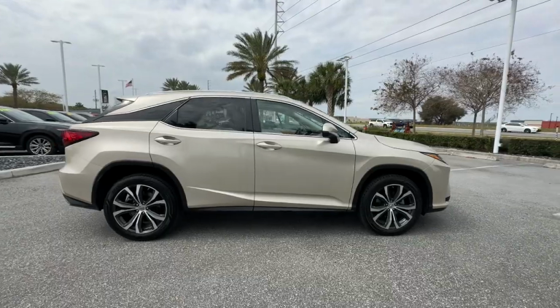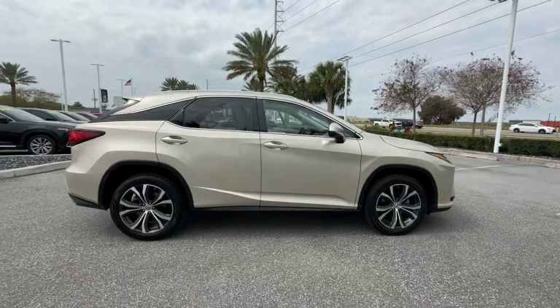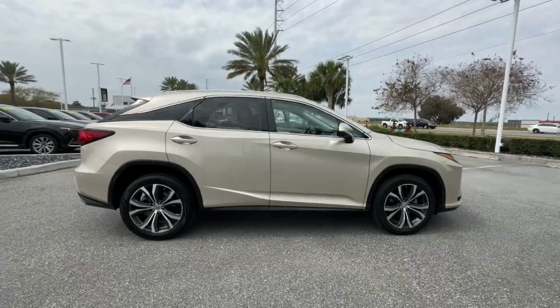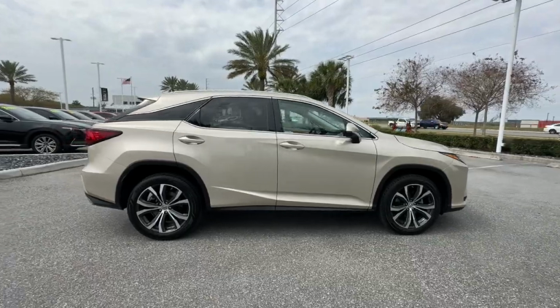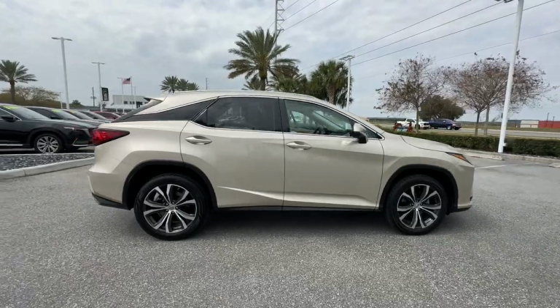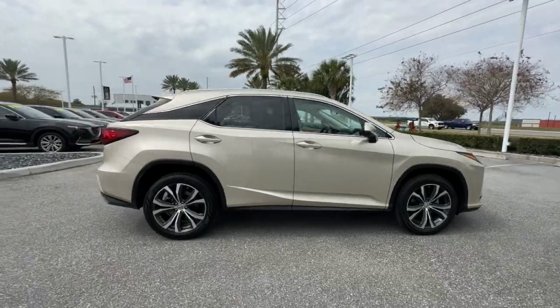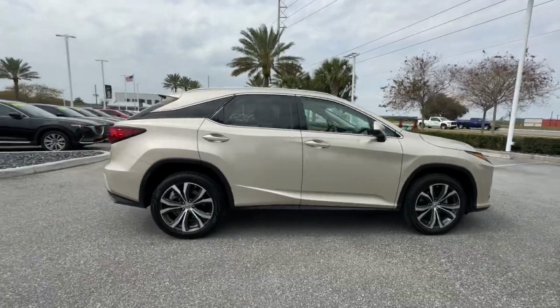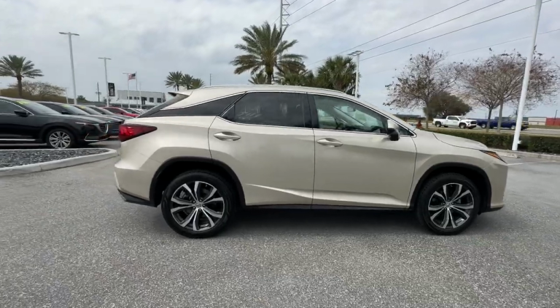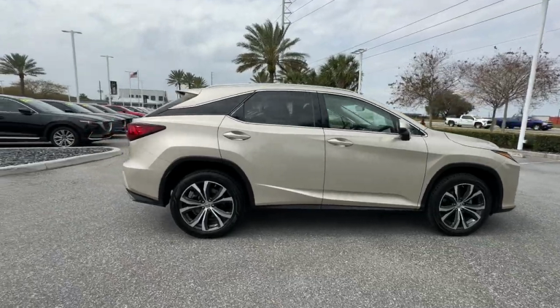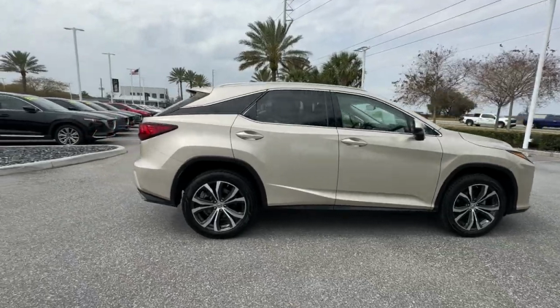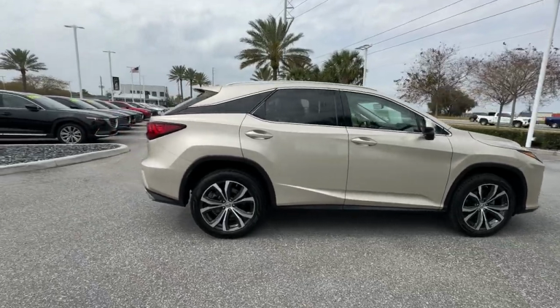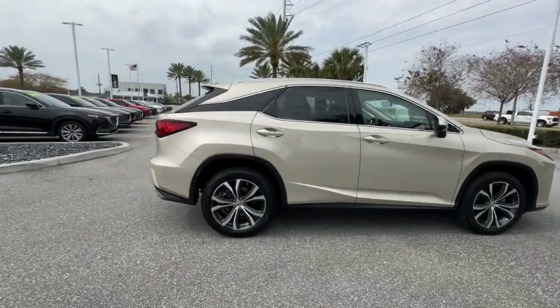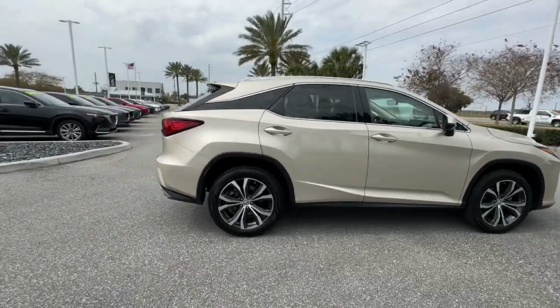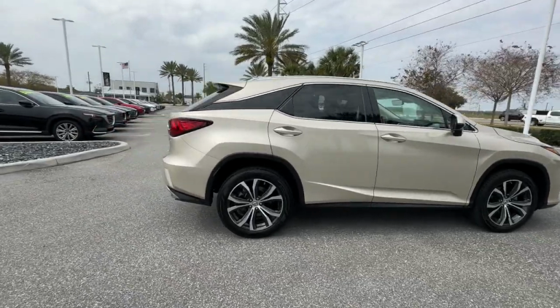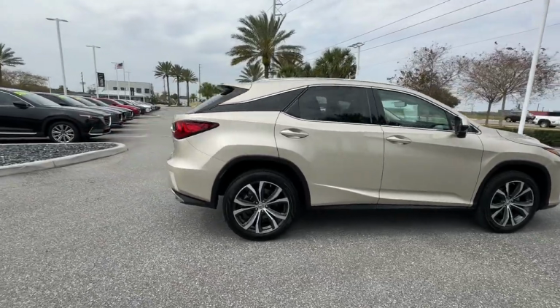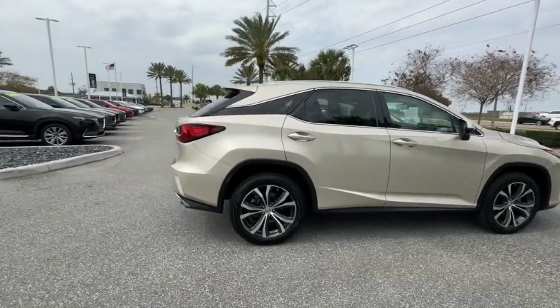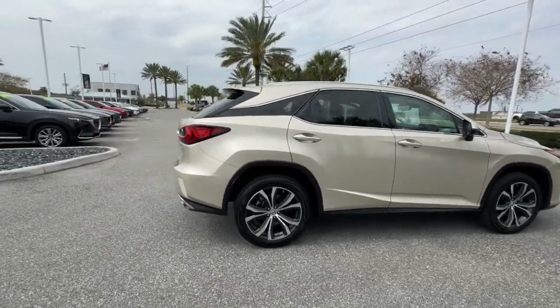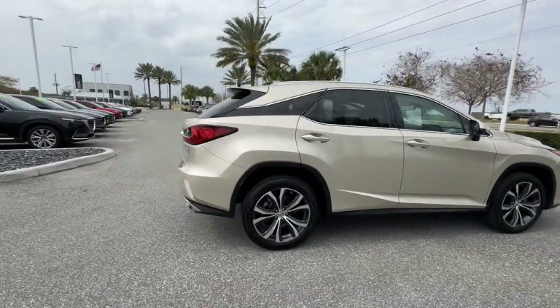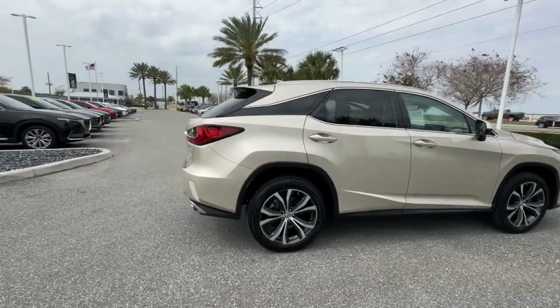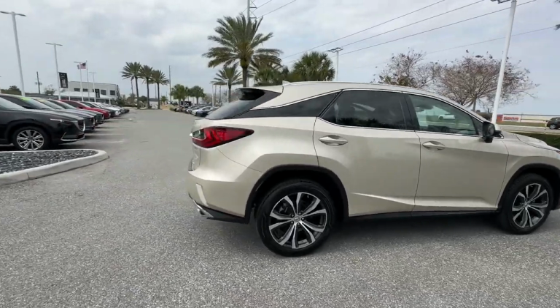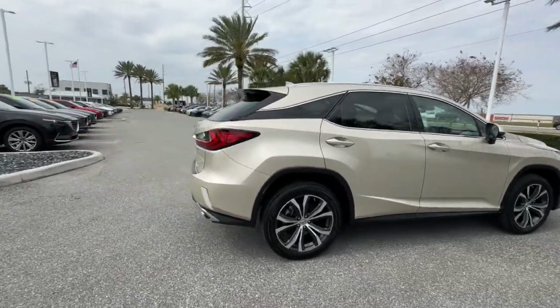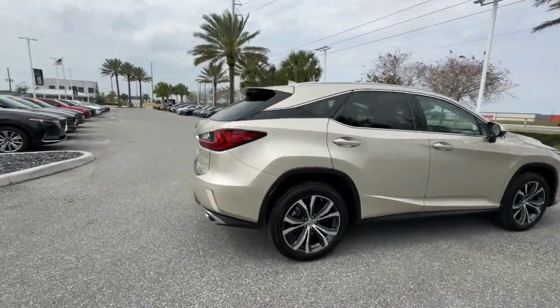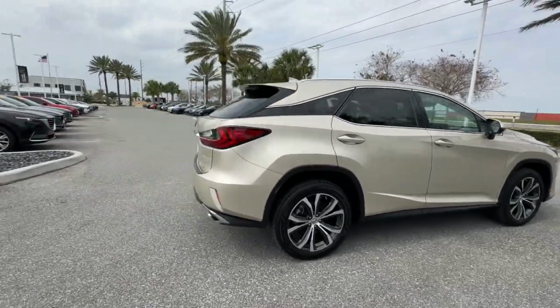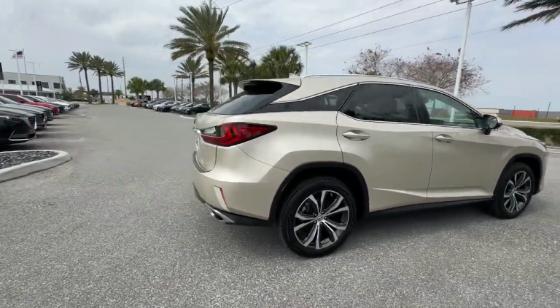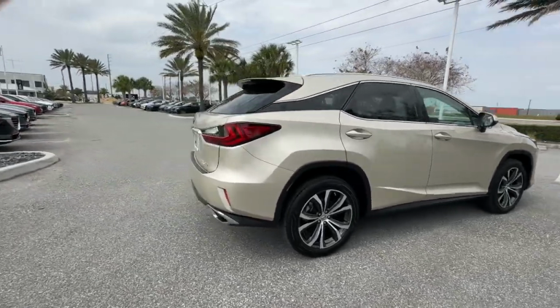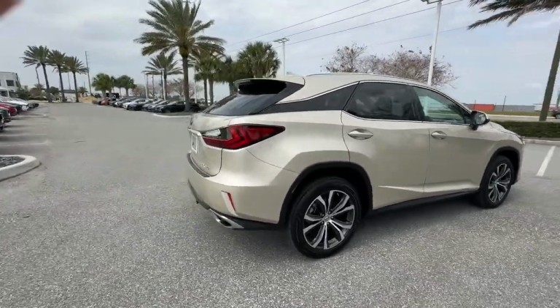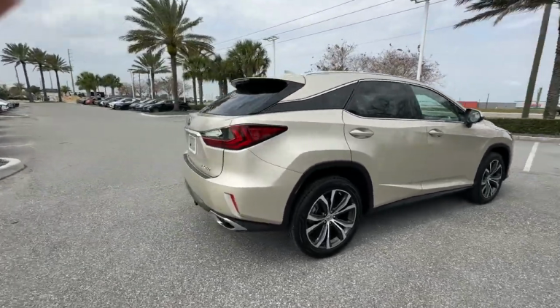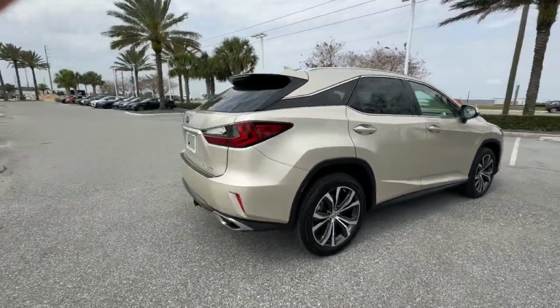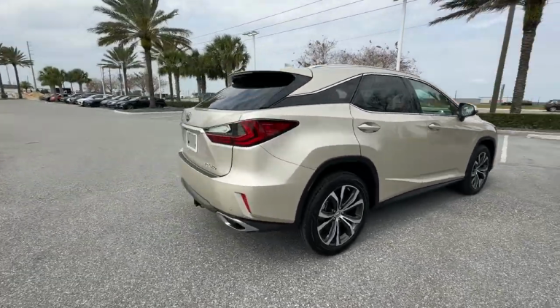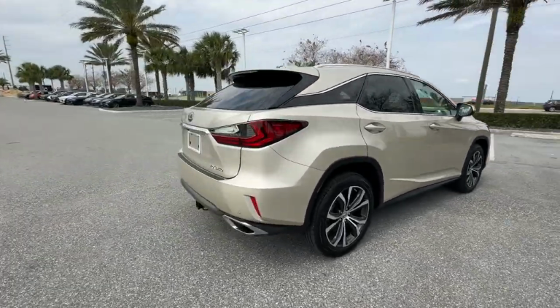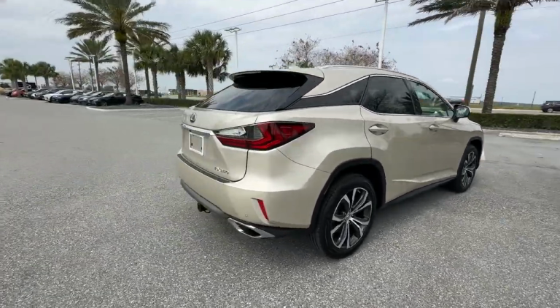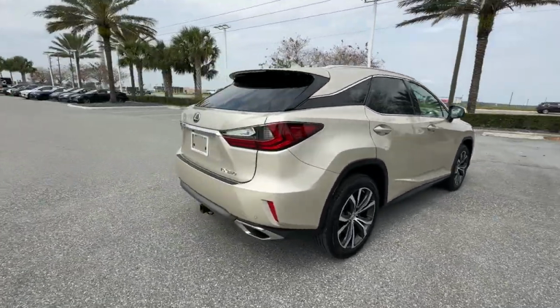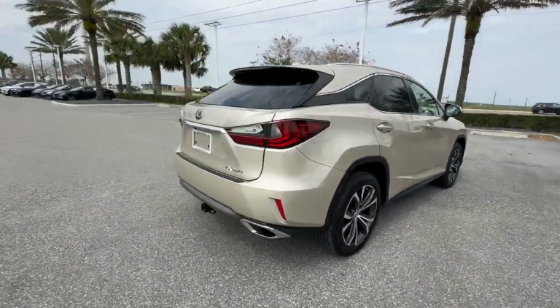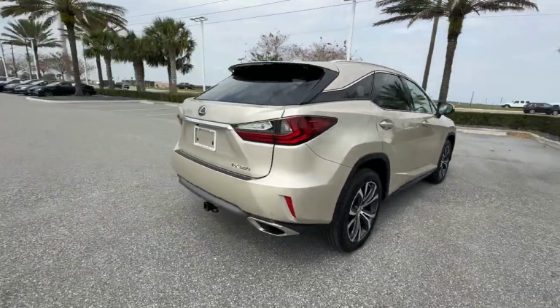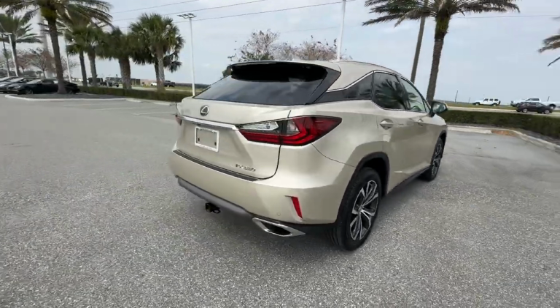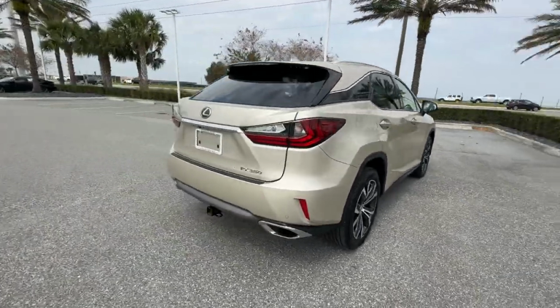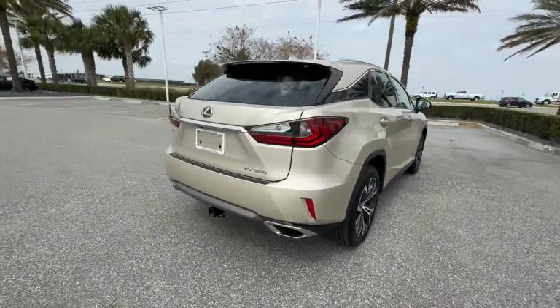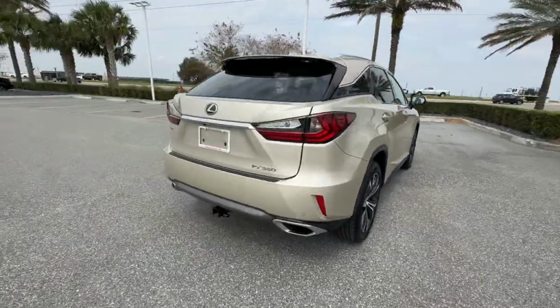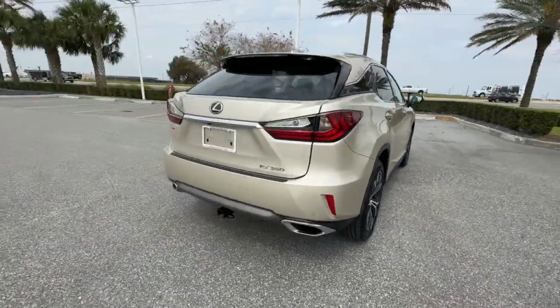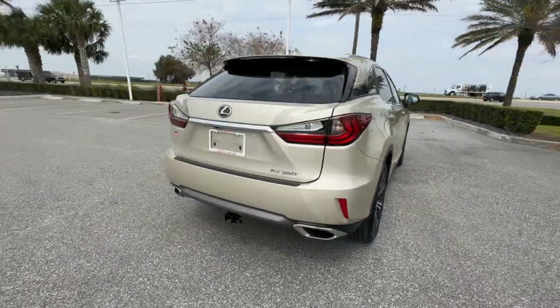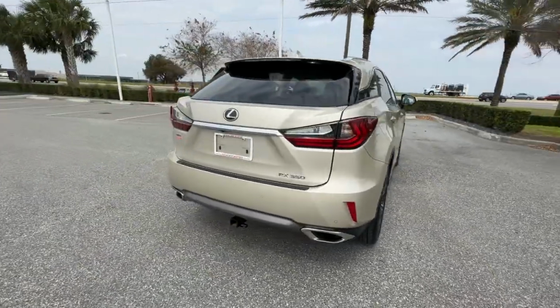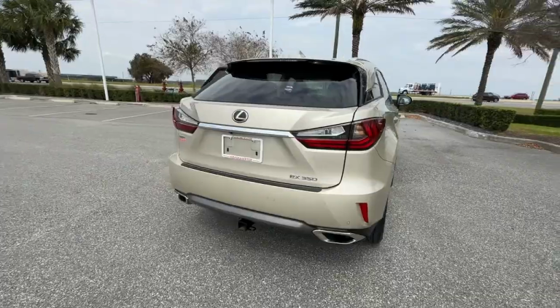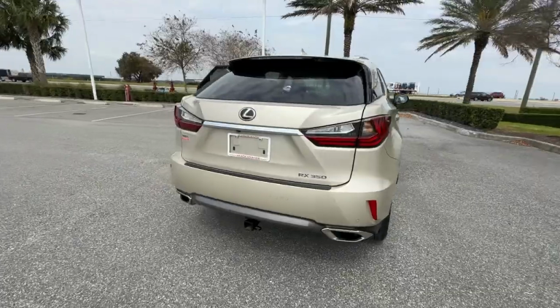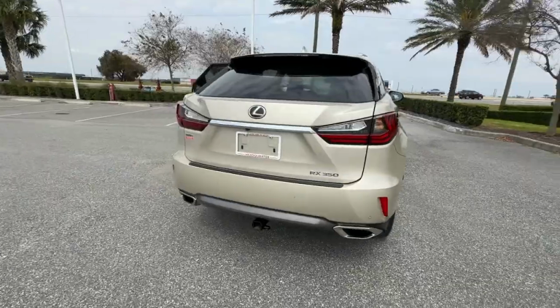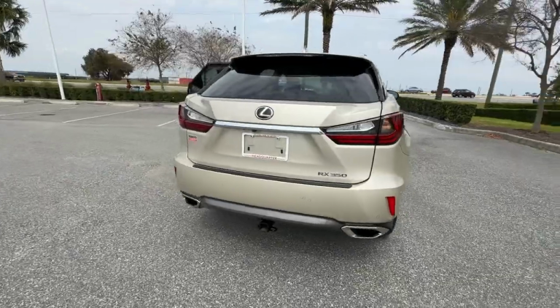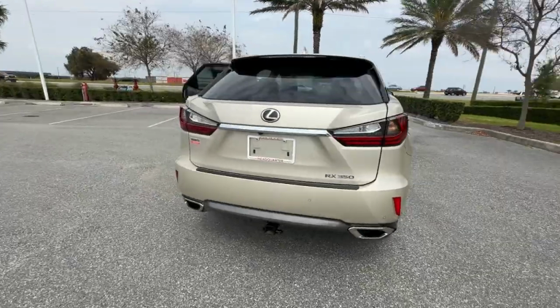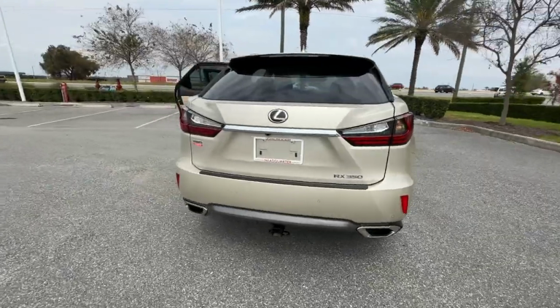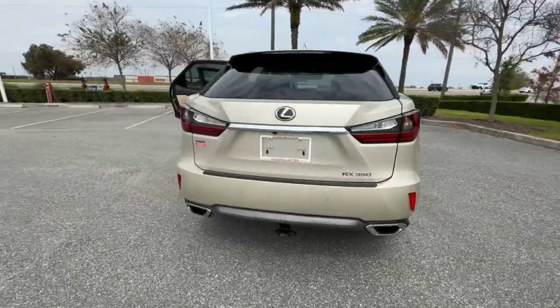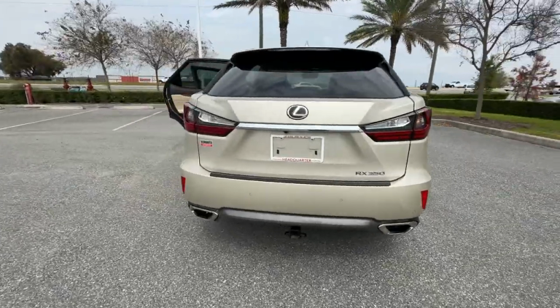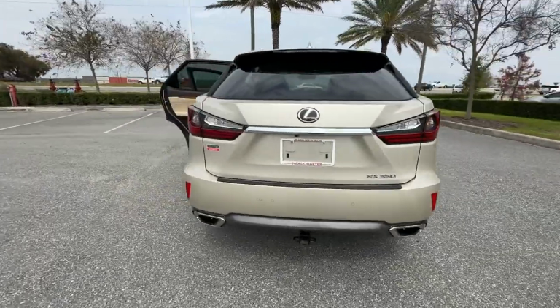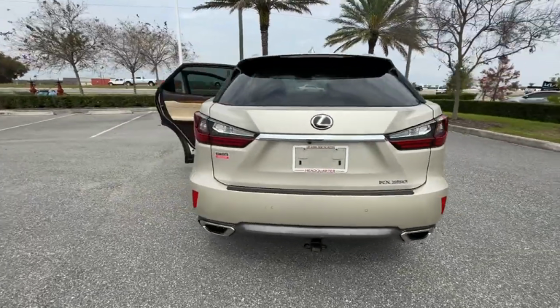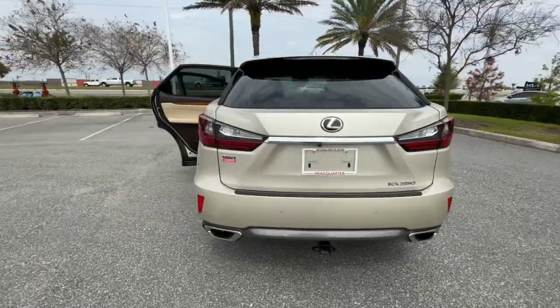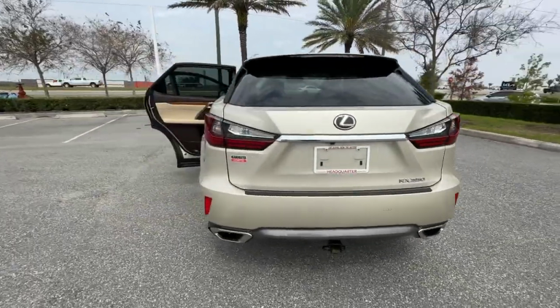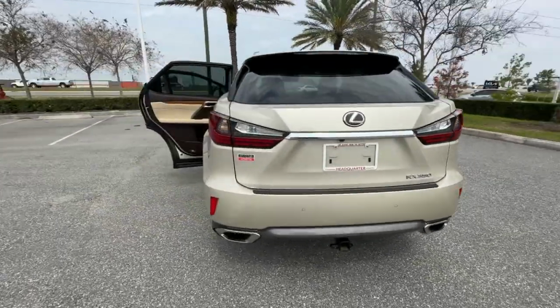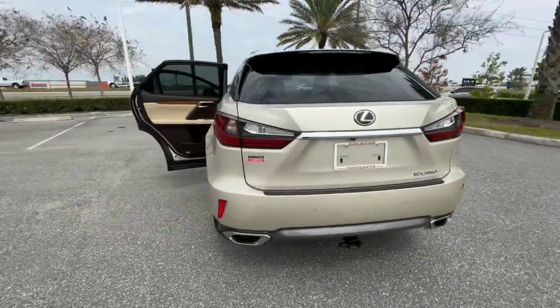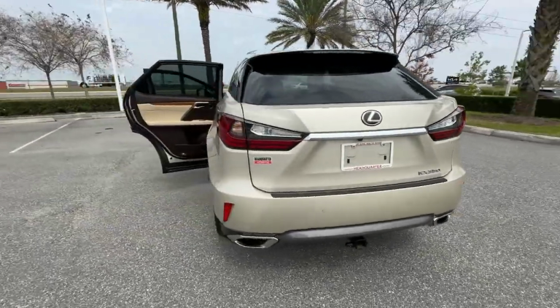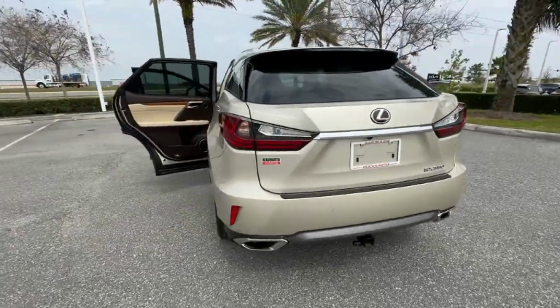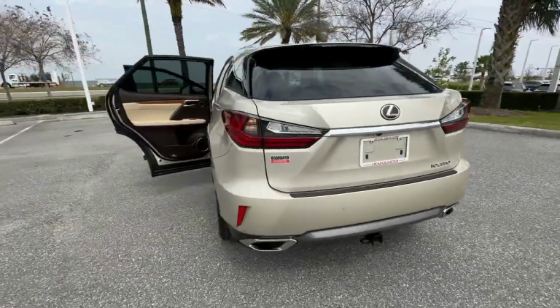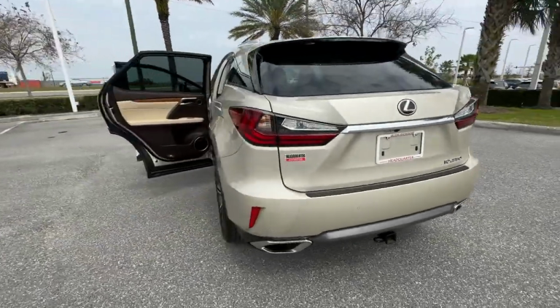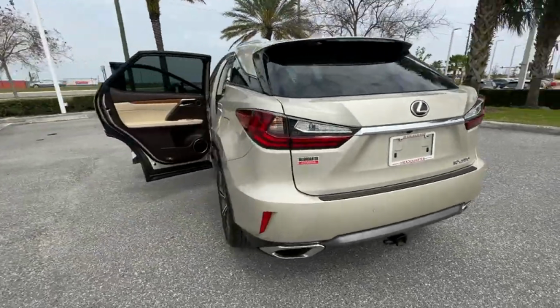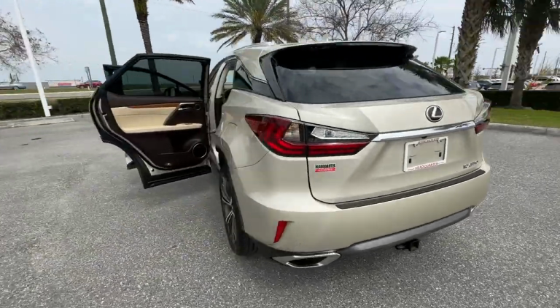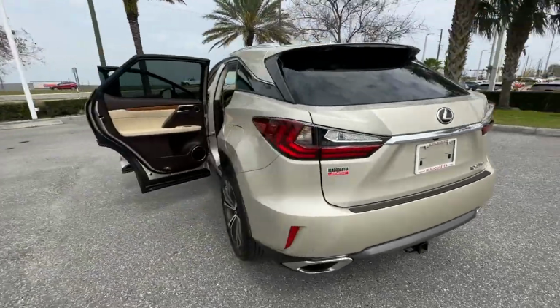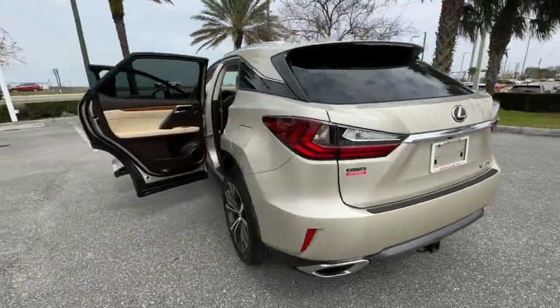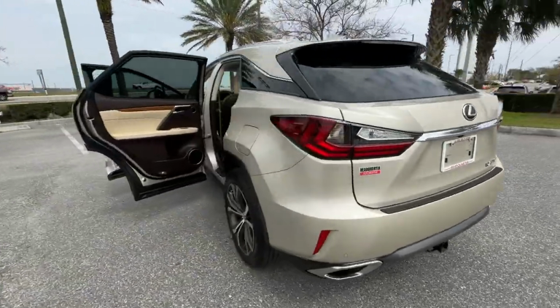2016 Lexus RX 350. This SUV offers space as well as power and performance.